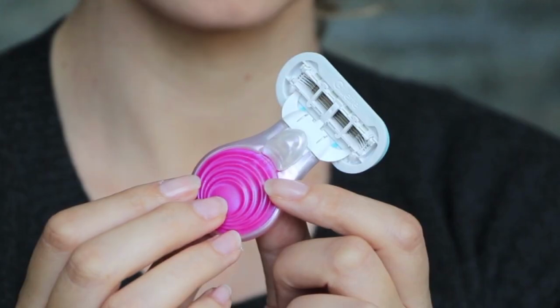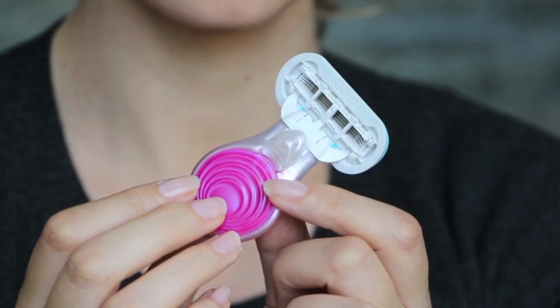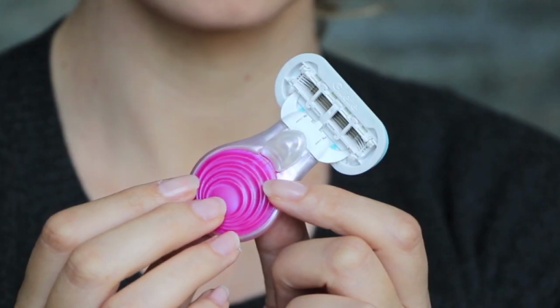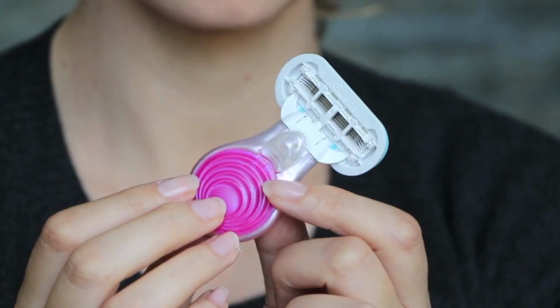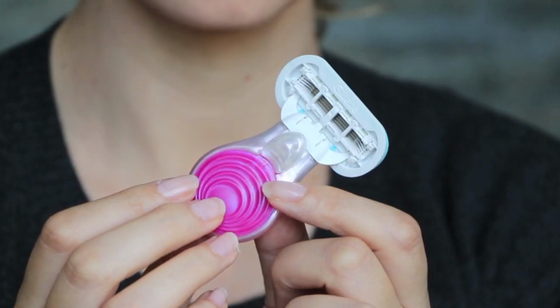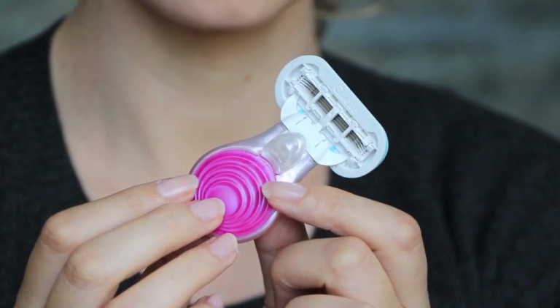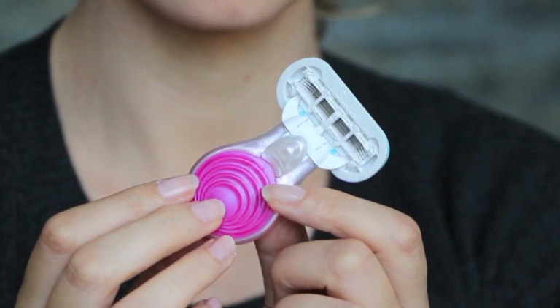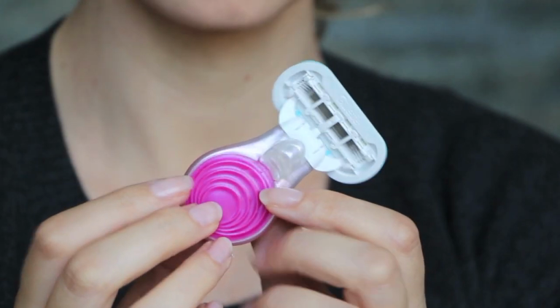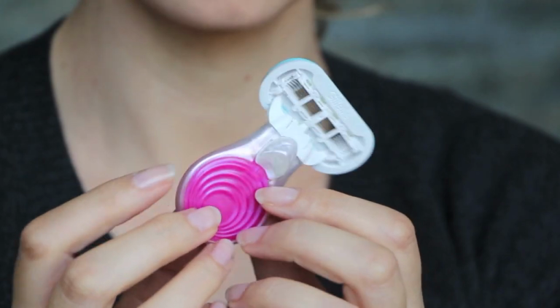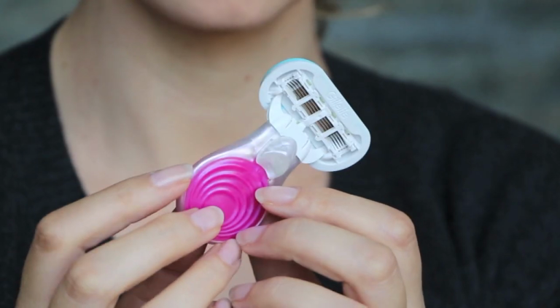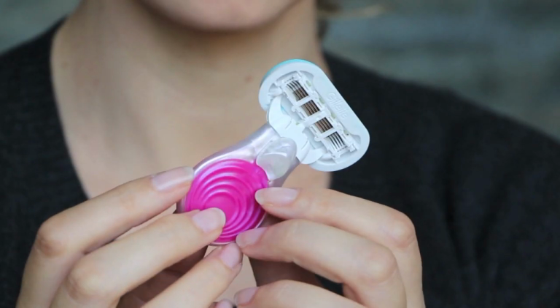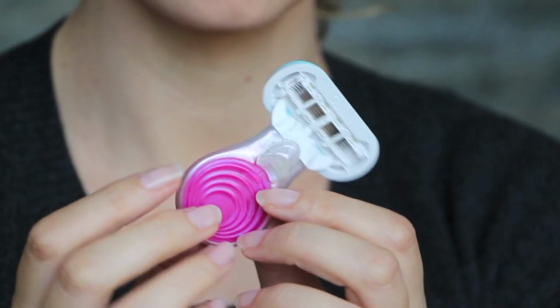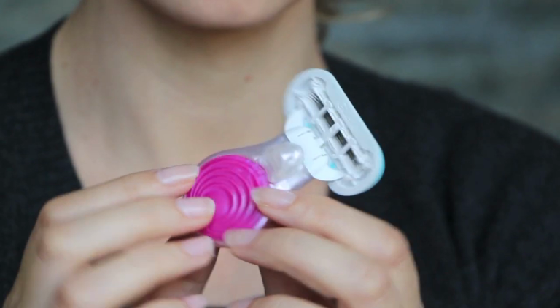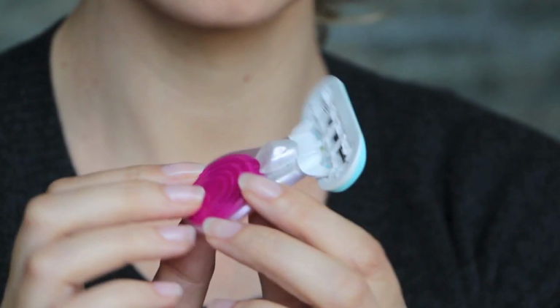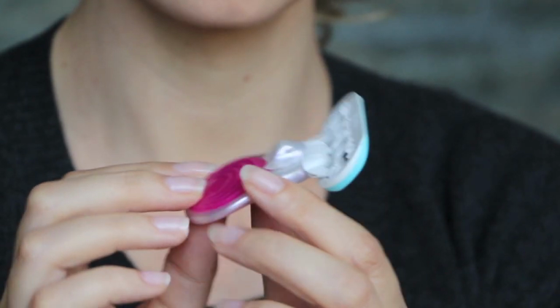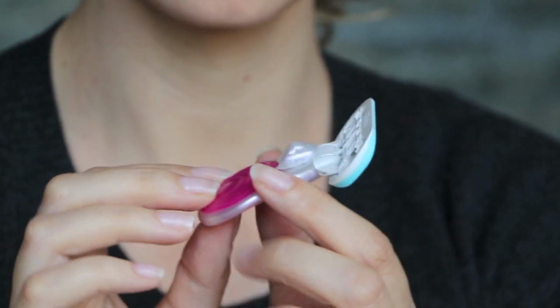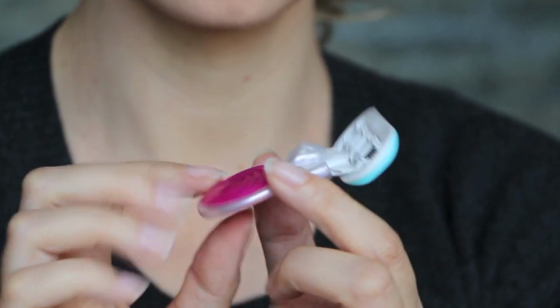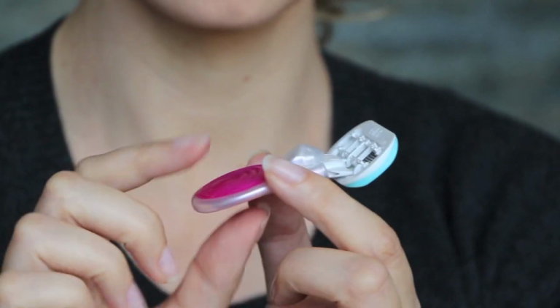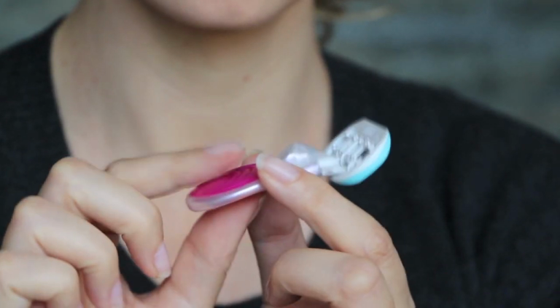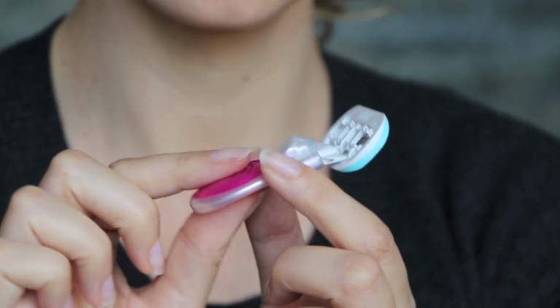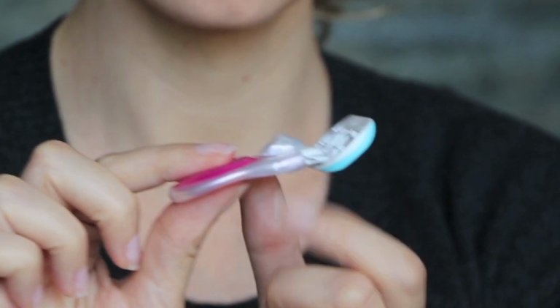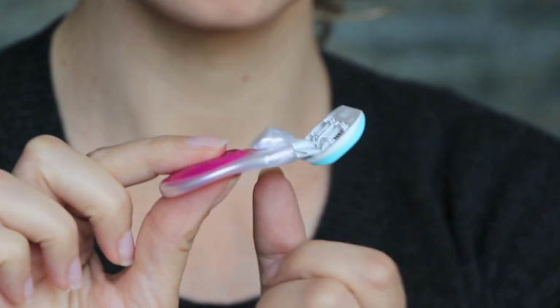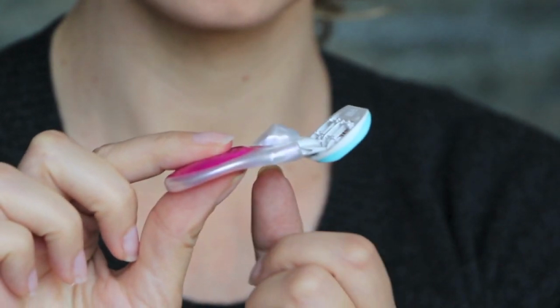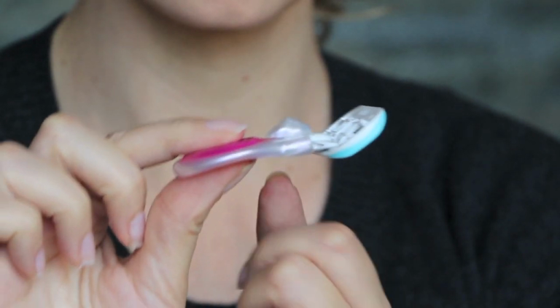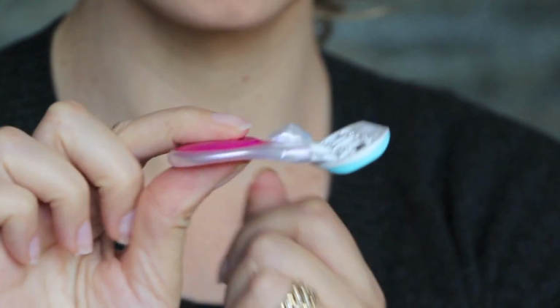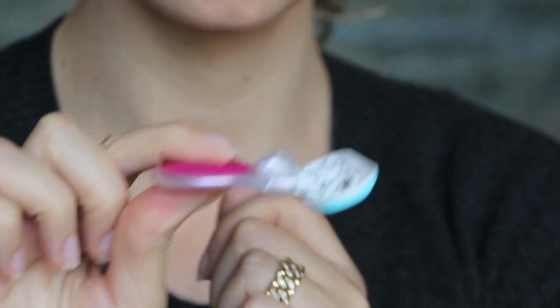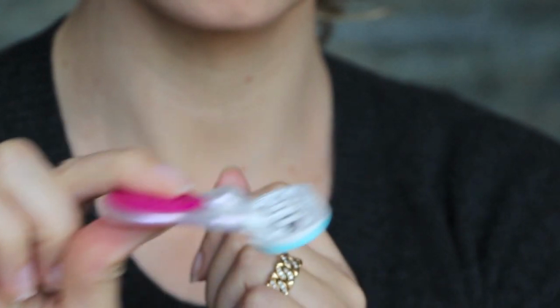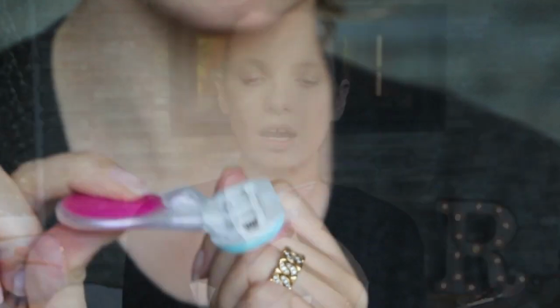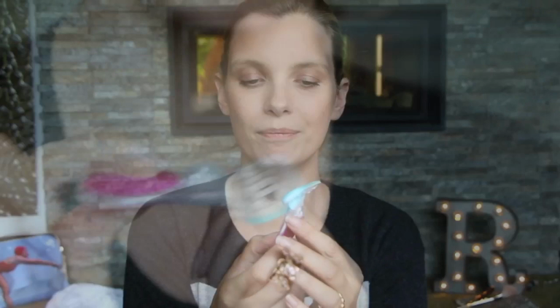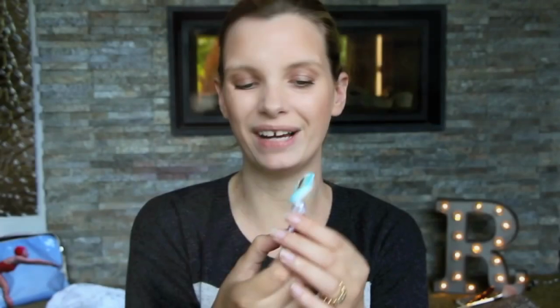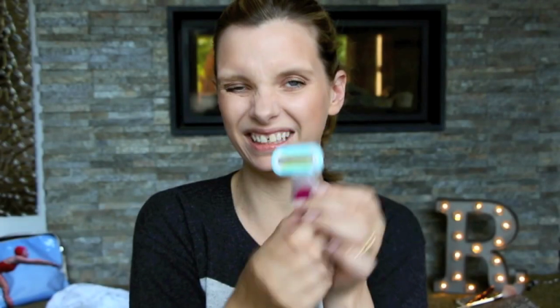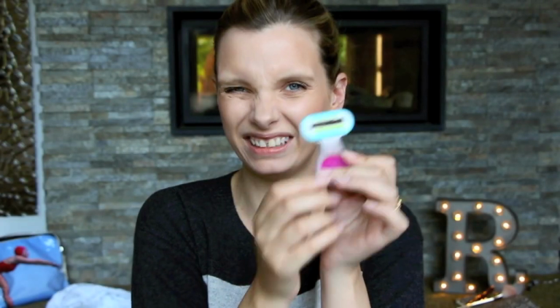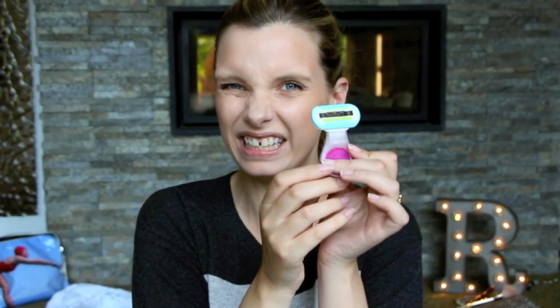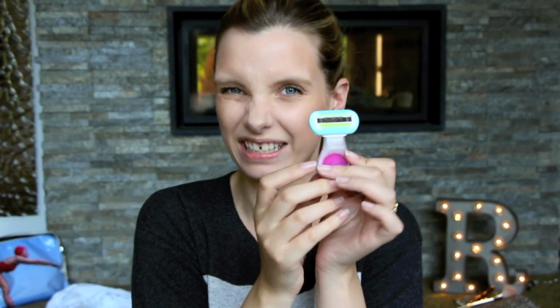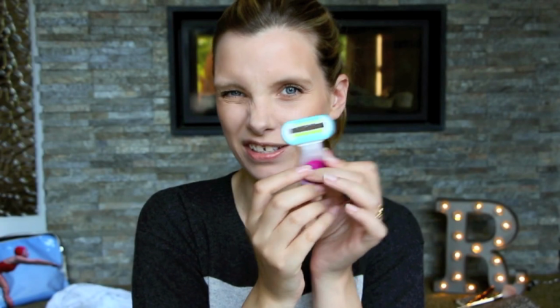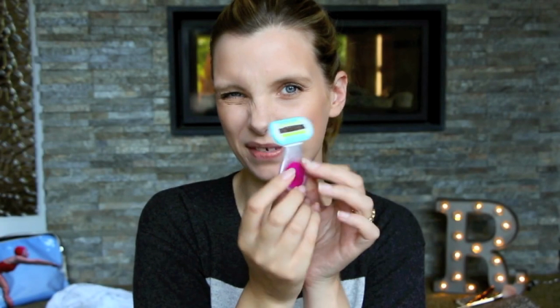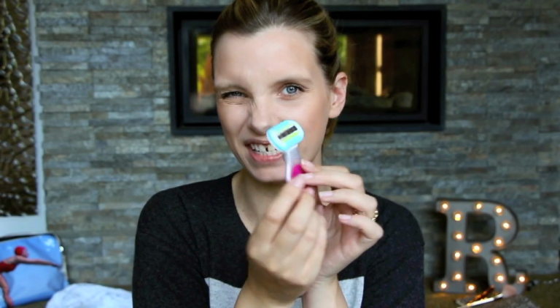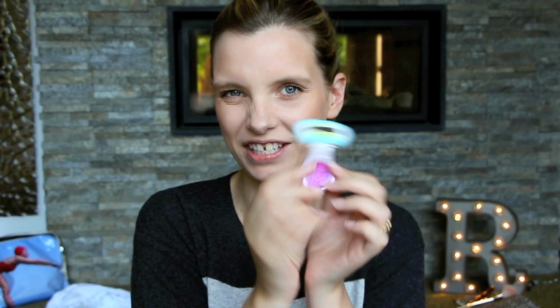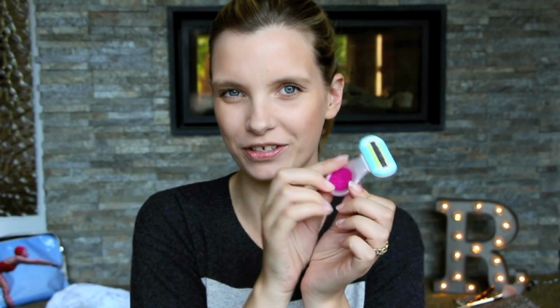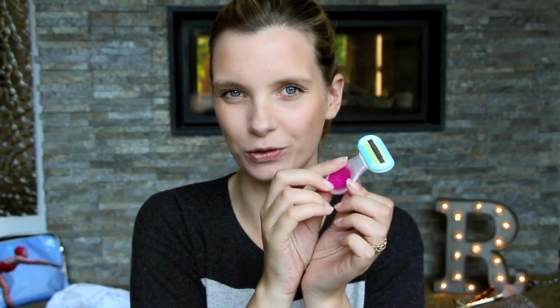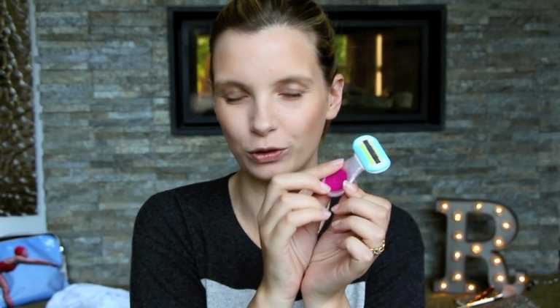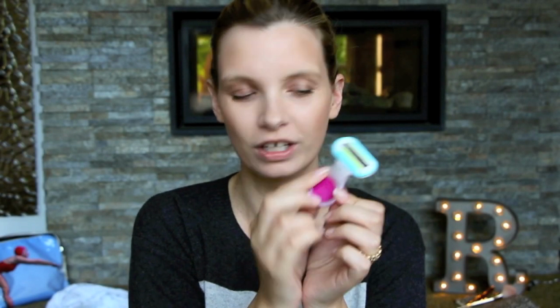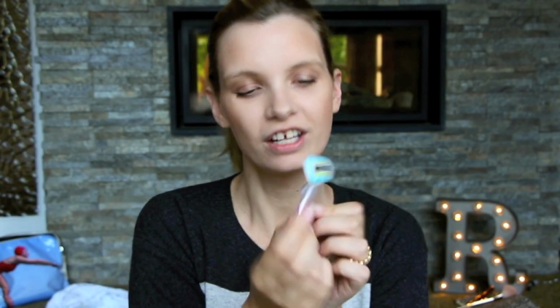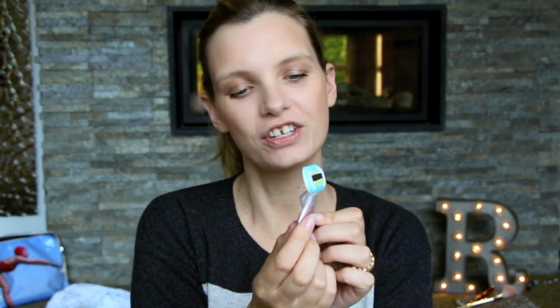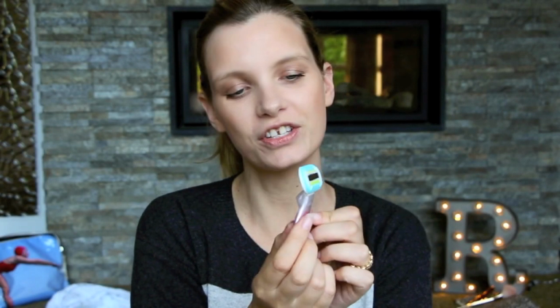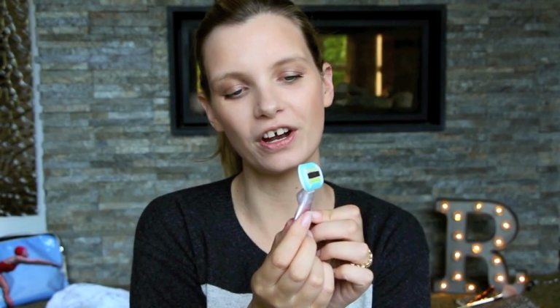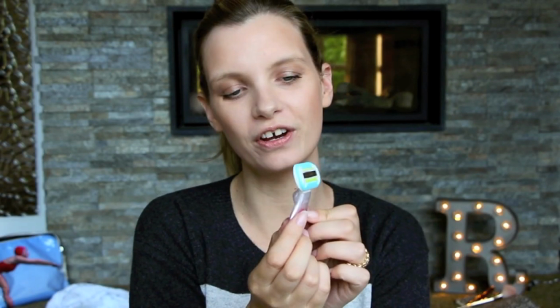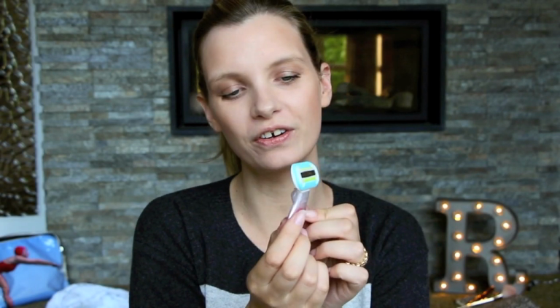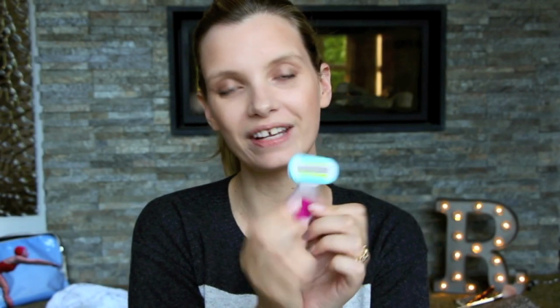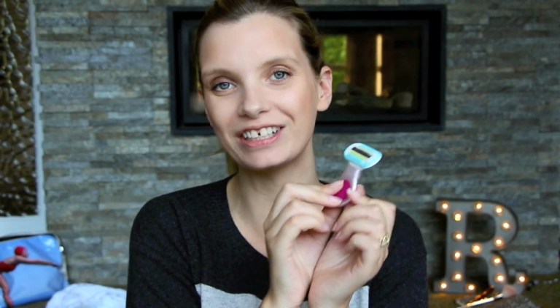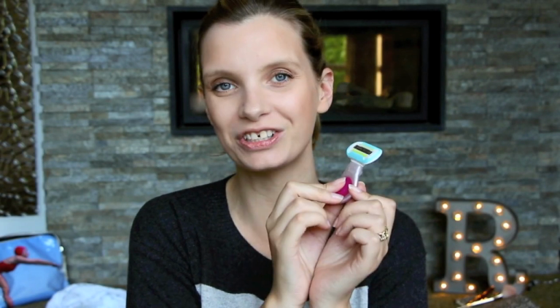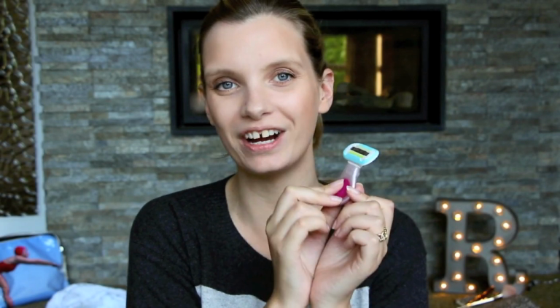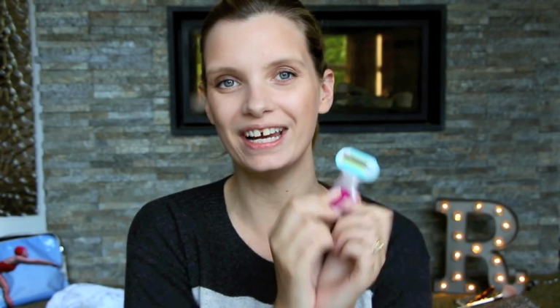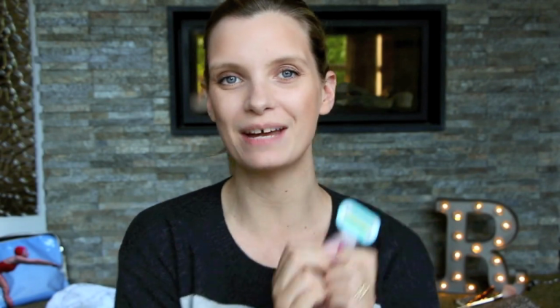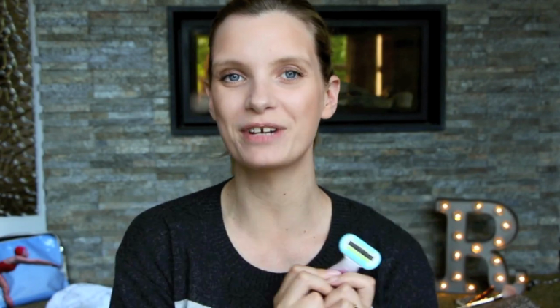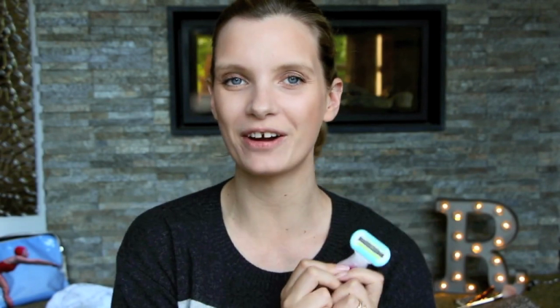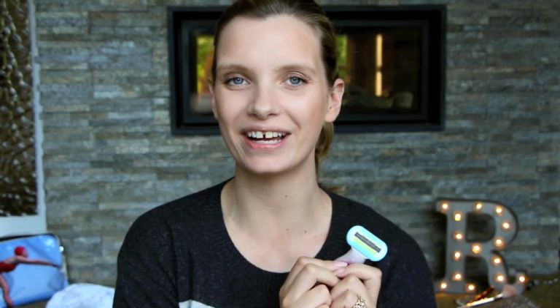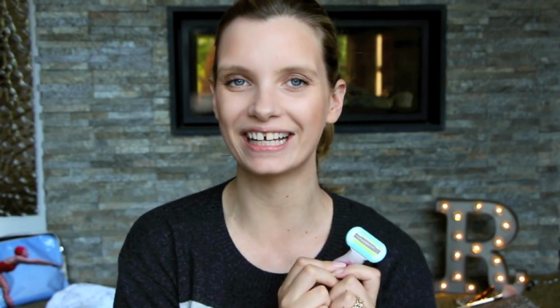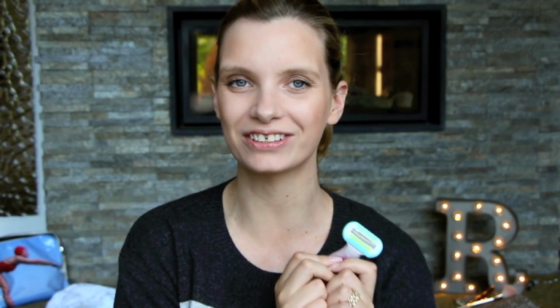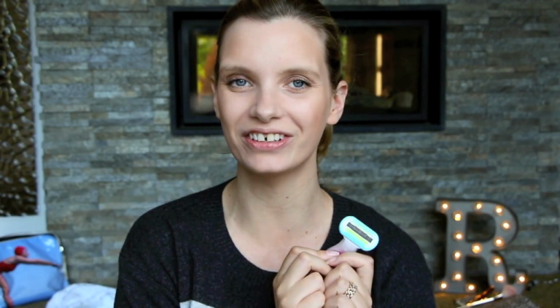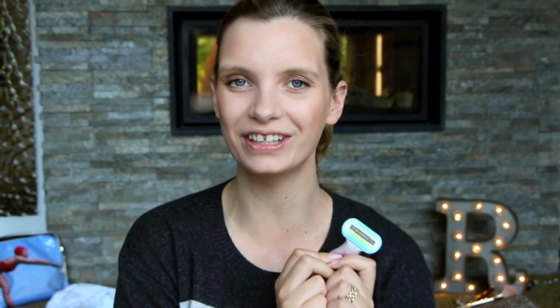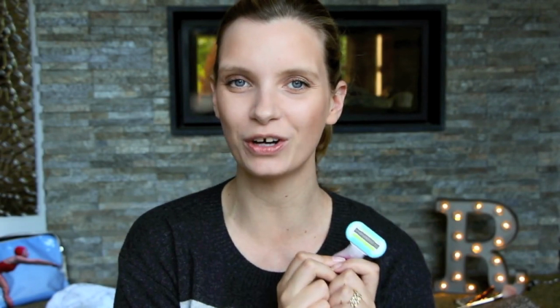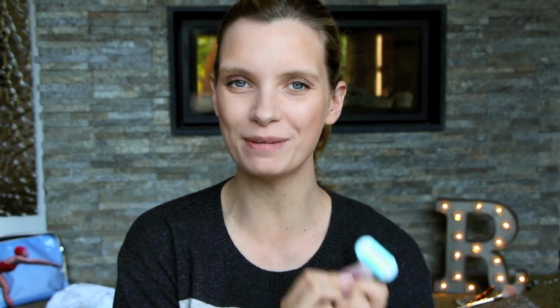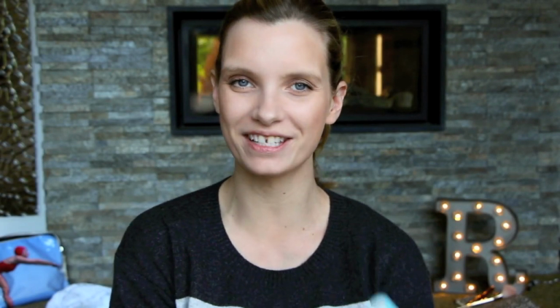I find the mini handle really easy to grip, so you get extra control, and it's teeny so it's easy to store. So give it a try and let me know how you get on in the comments.